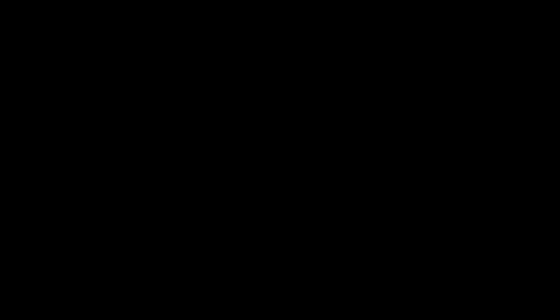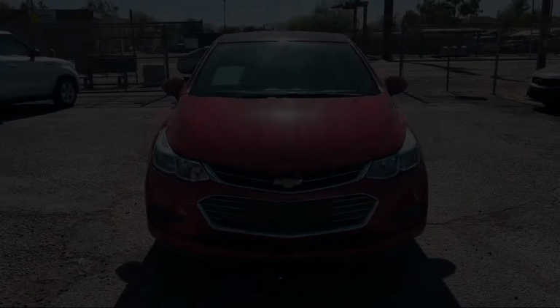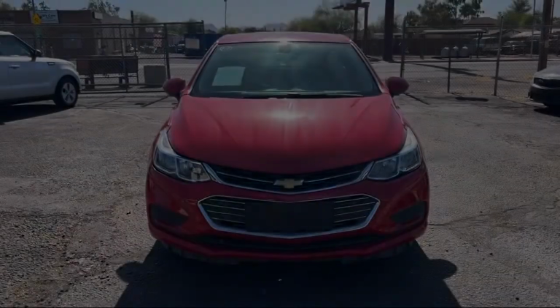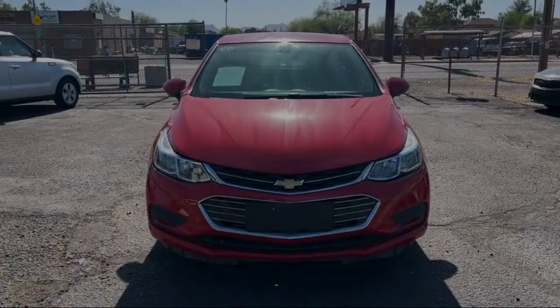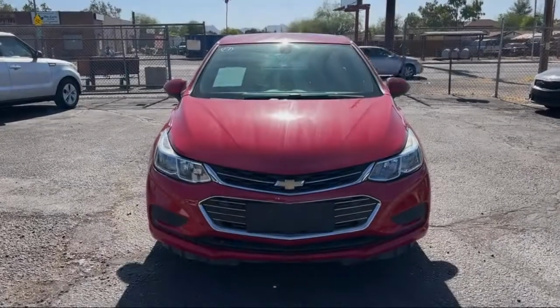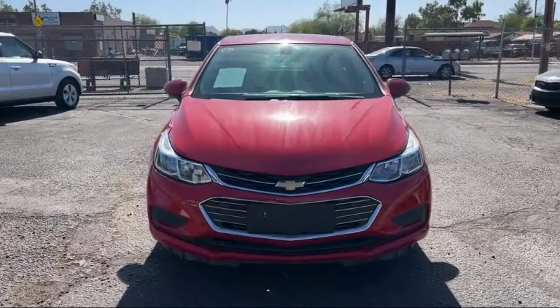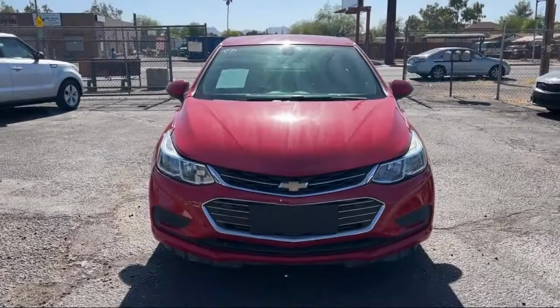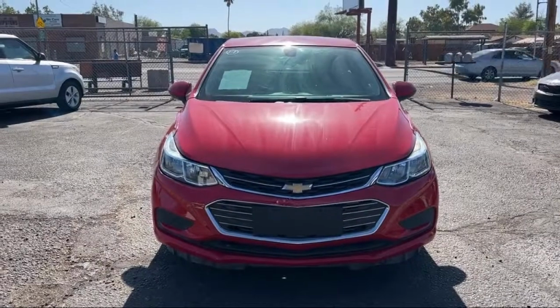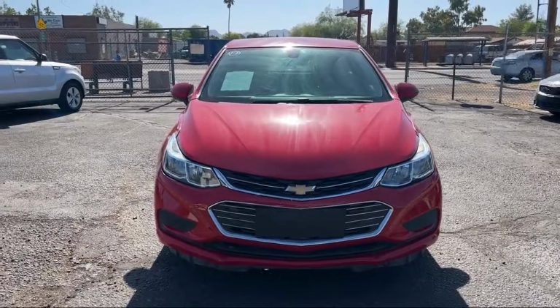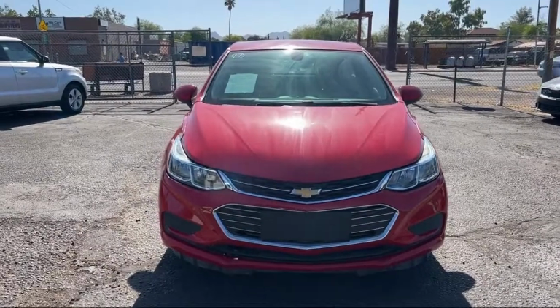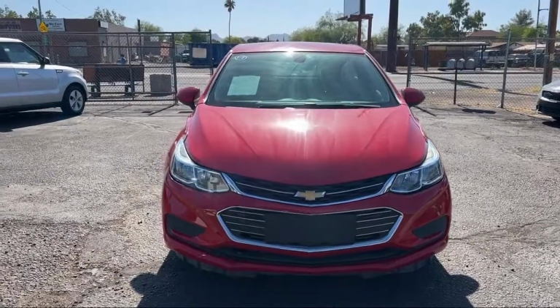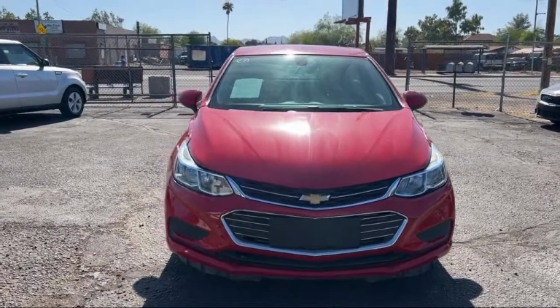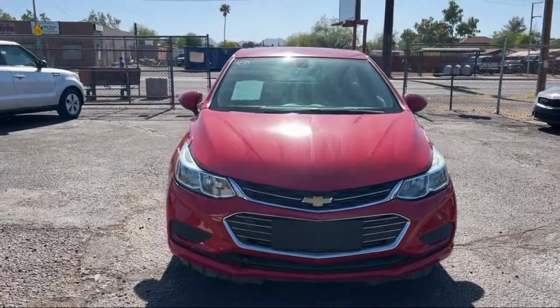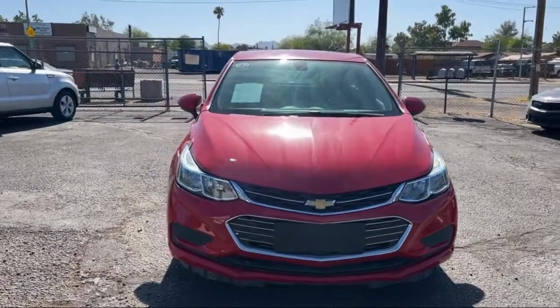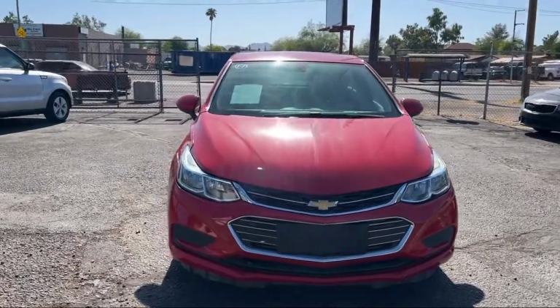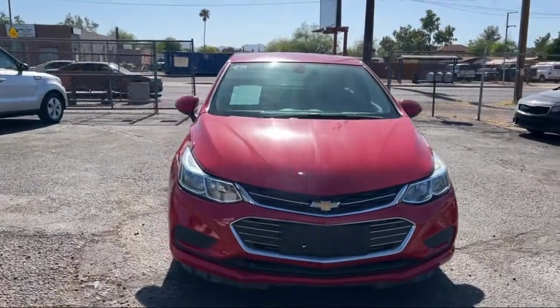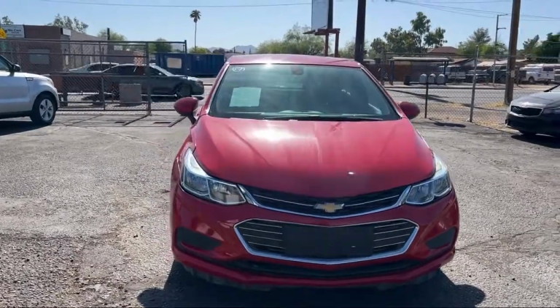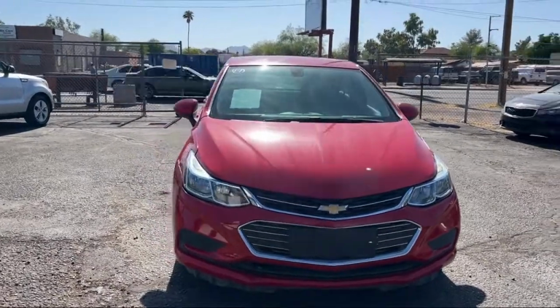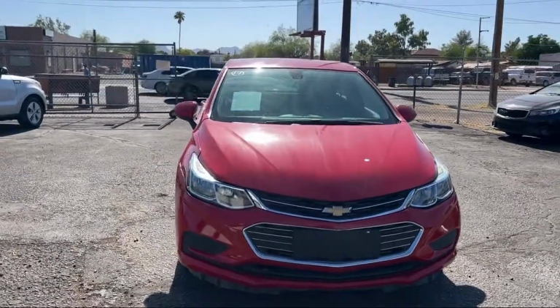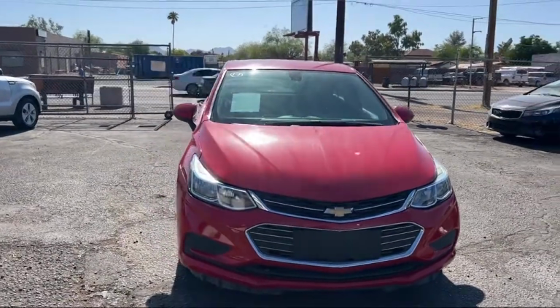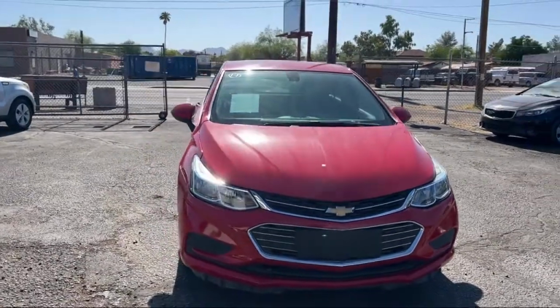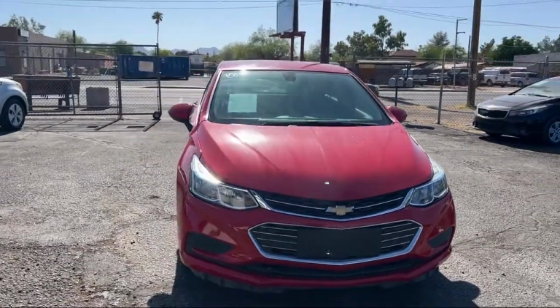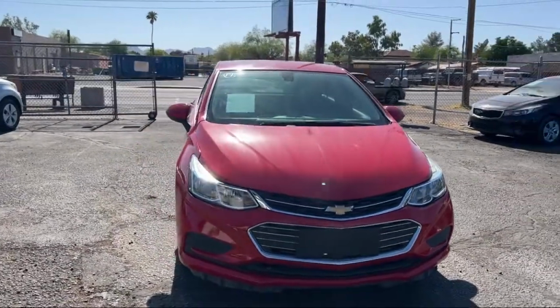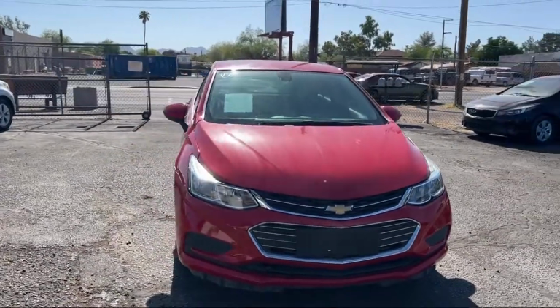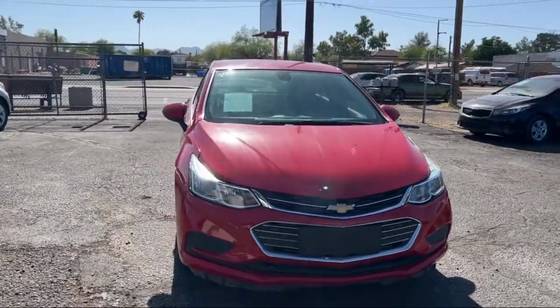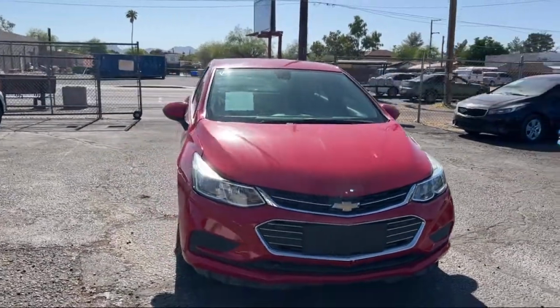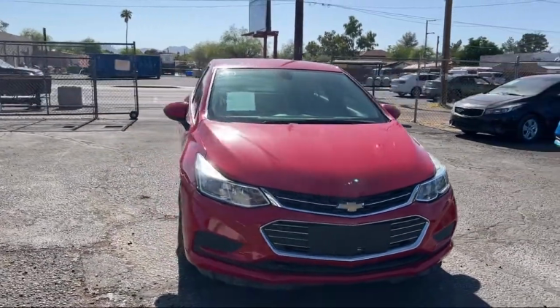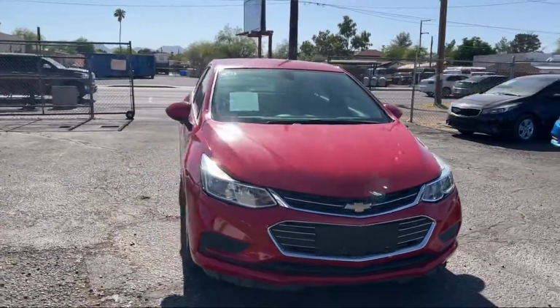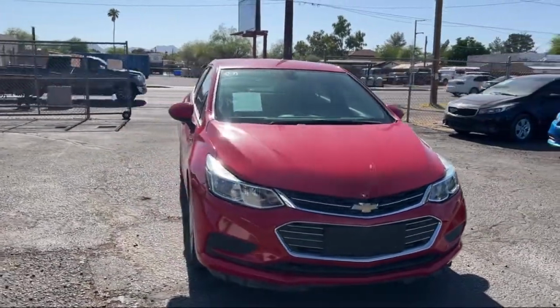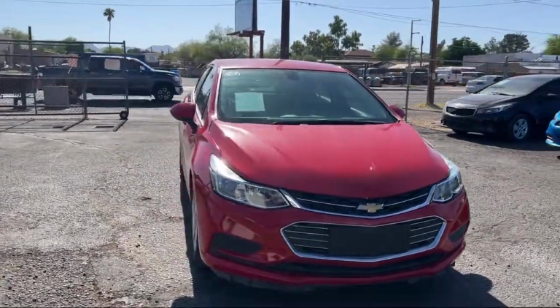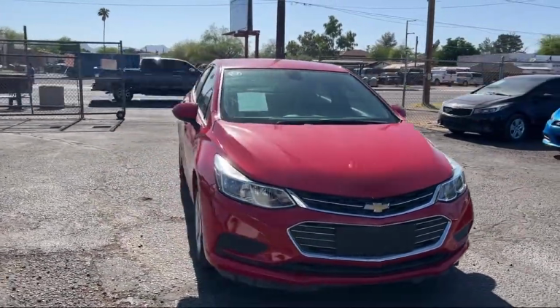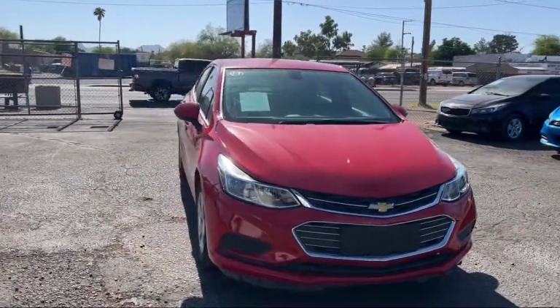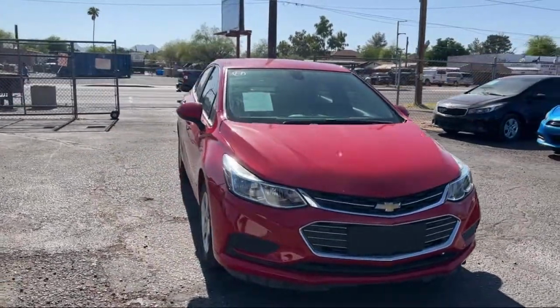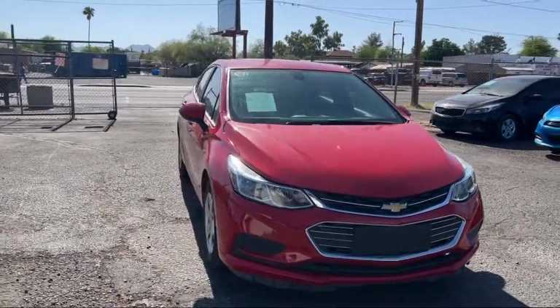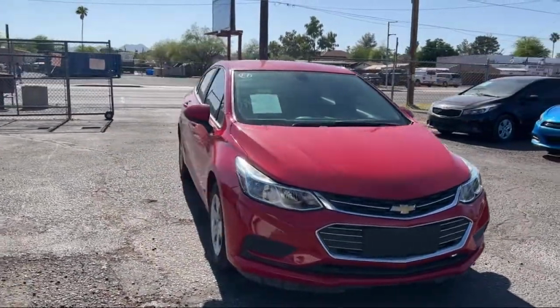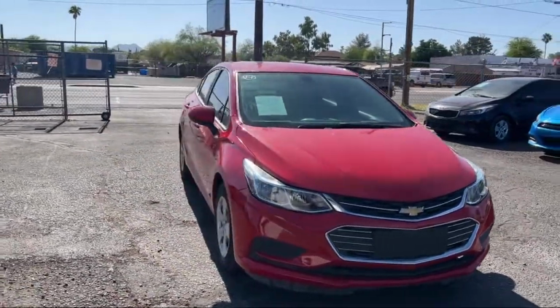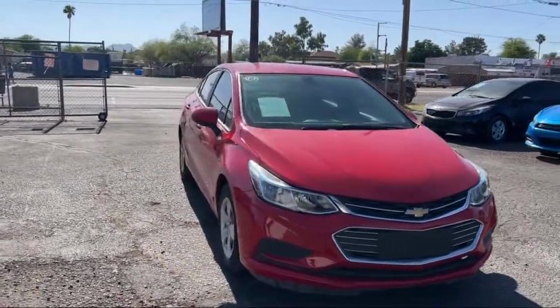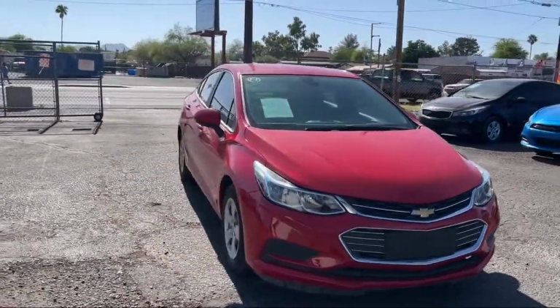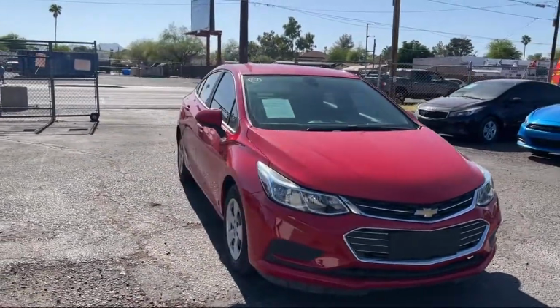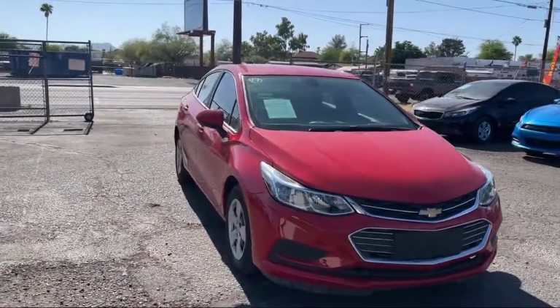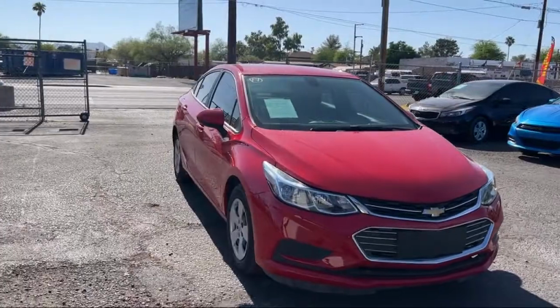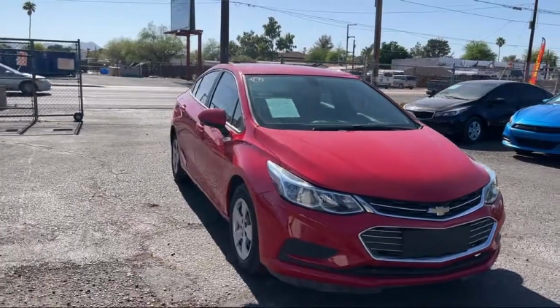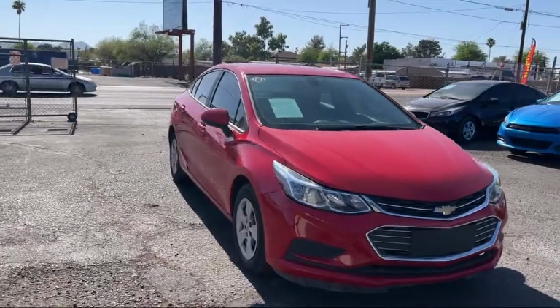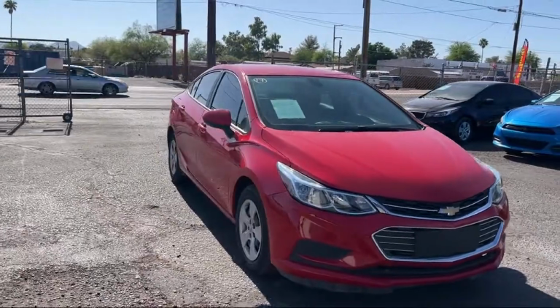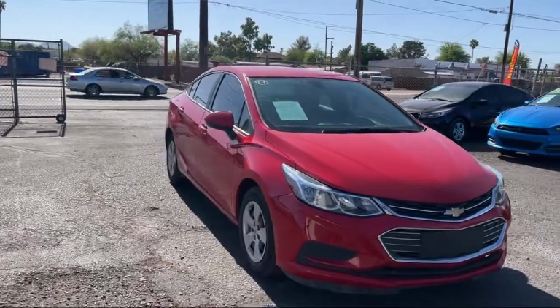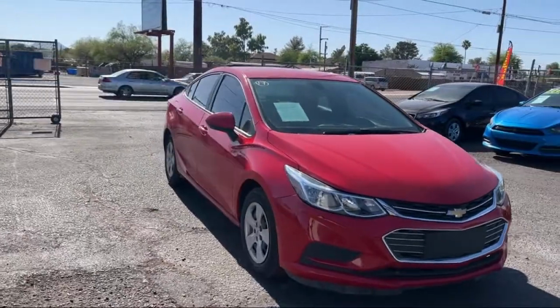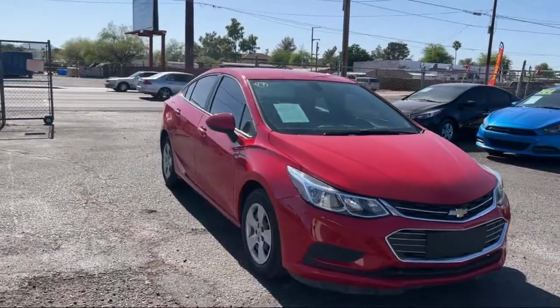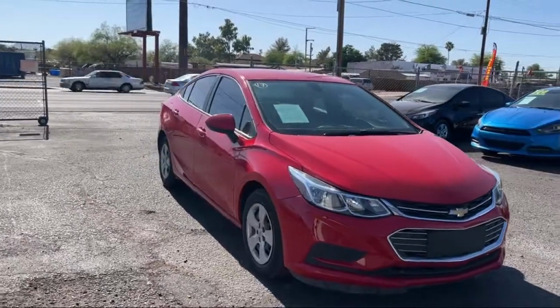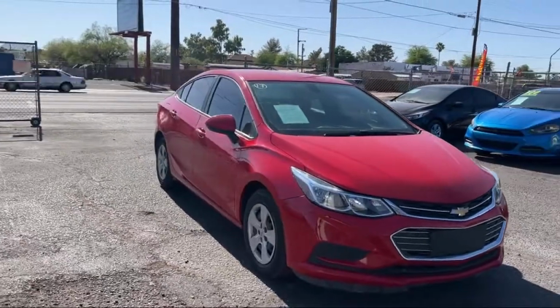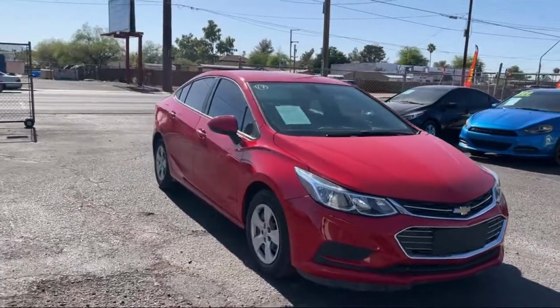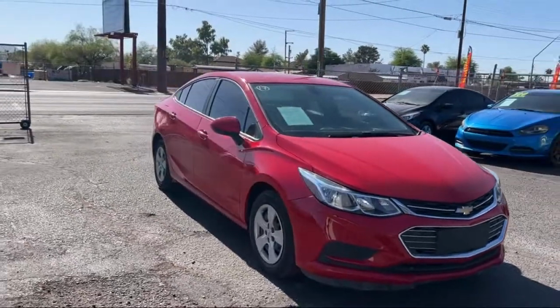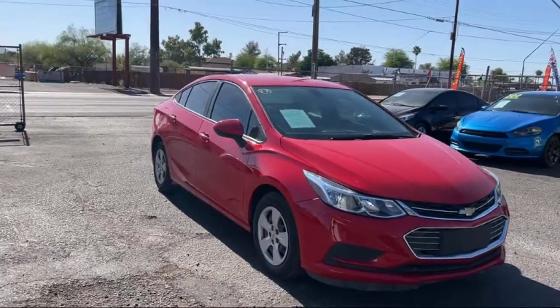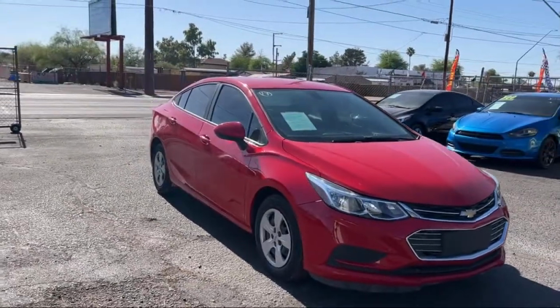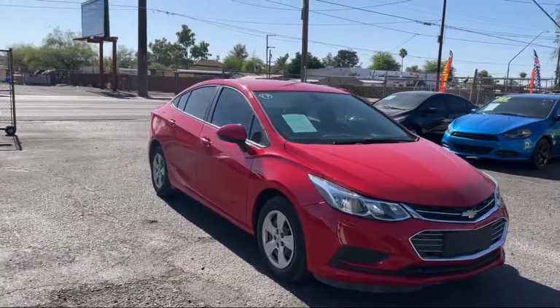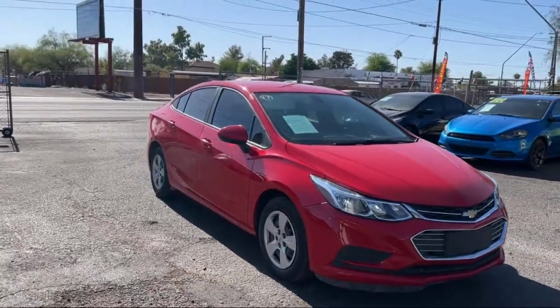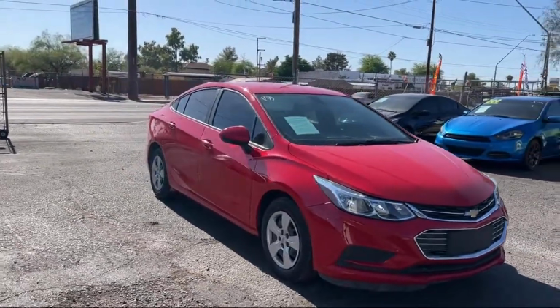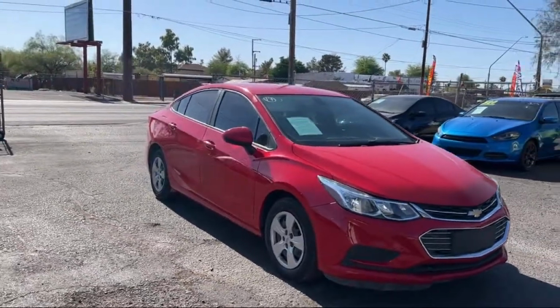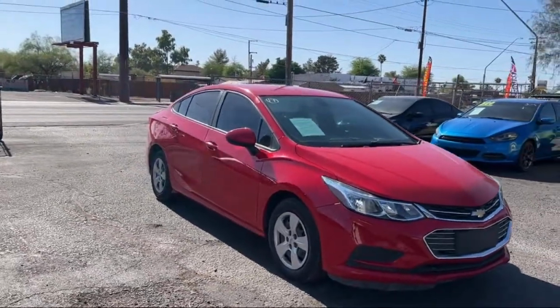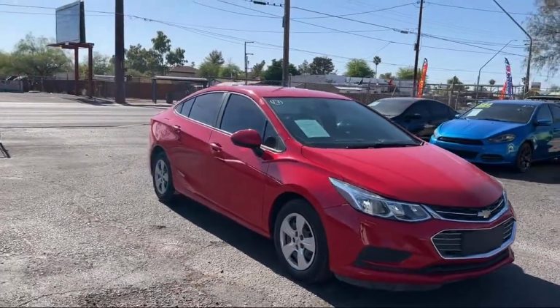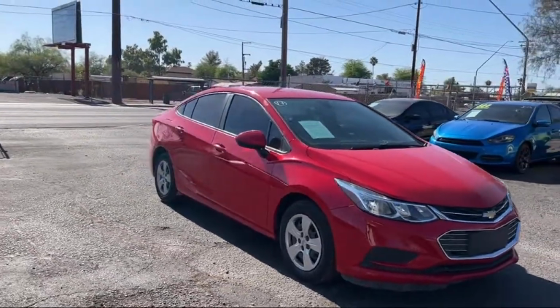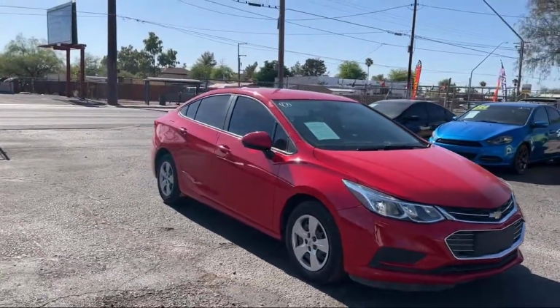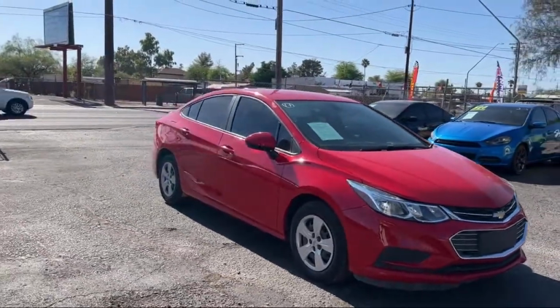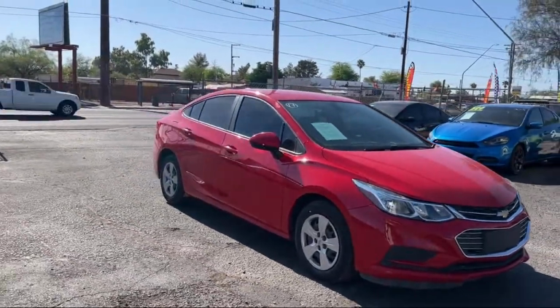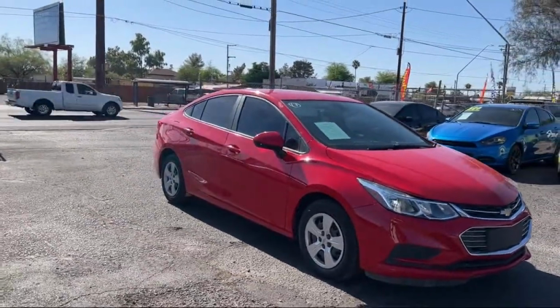Welcome to B&G Auto Sales, home of the 500 and Drive. Take a look at one of our available vehicles from our Tucson location.